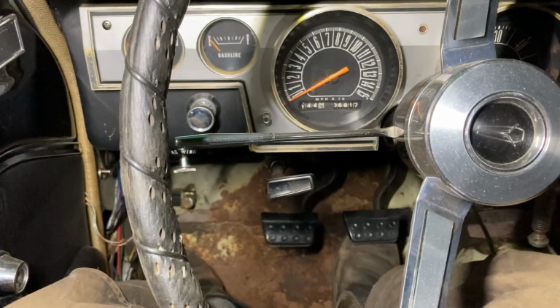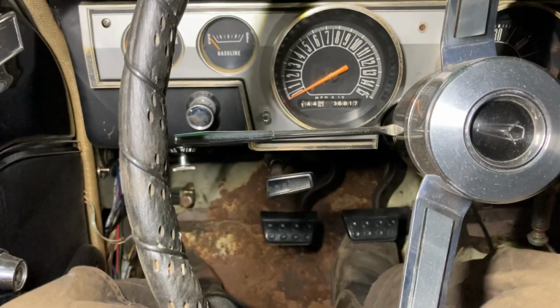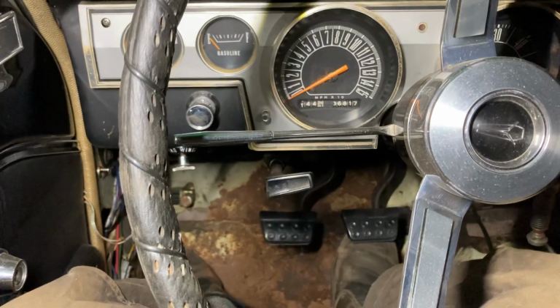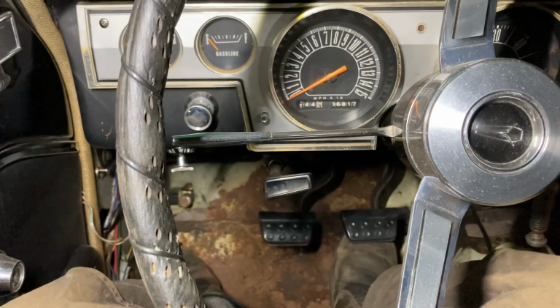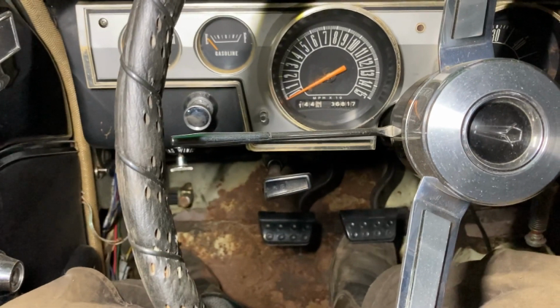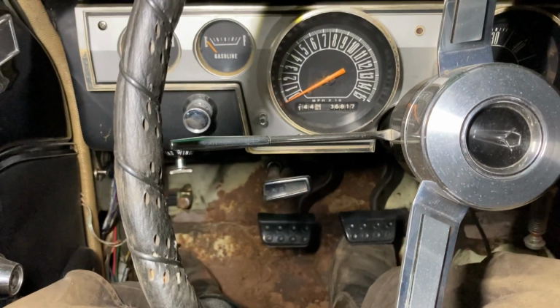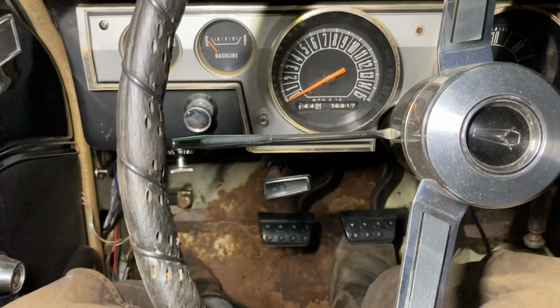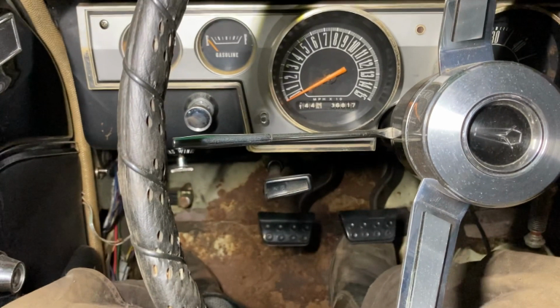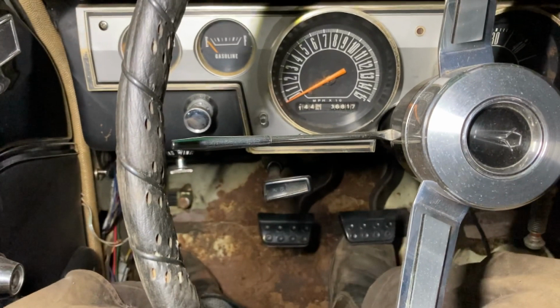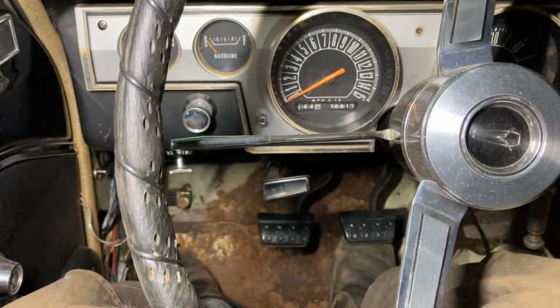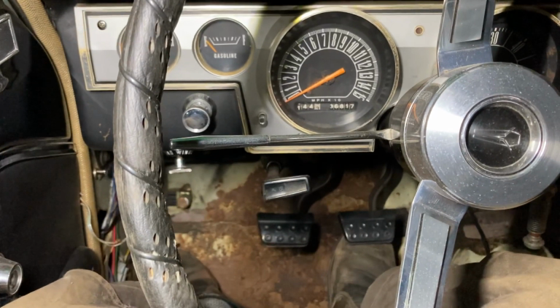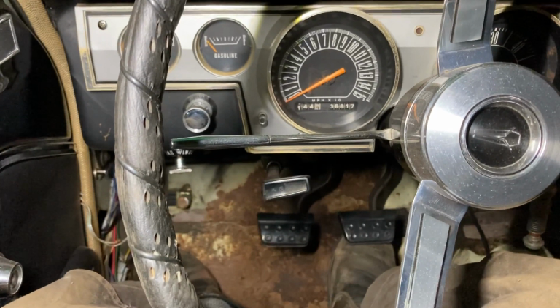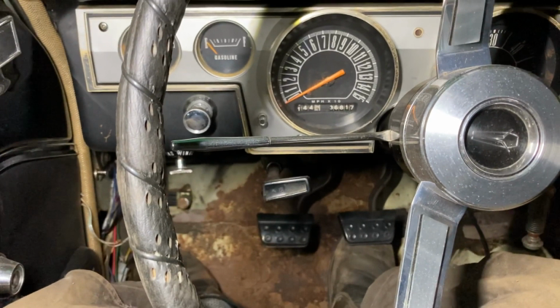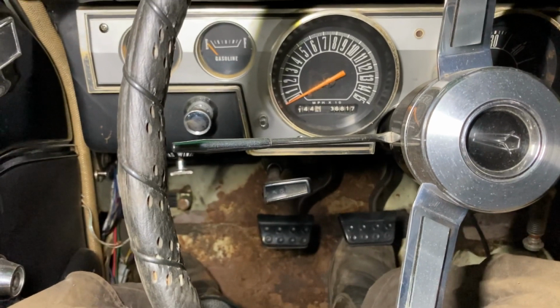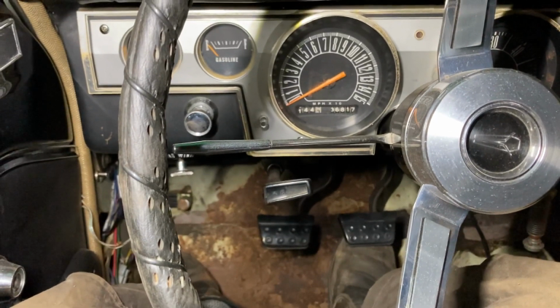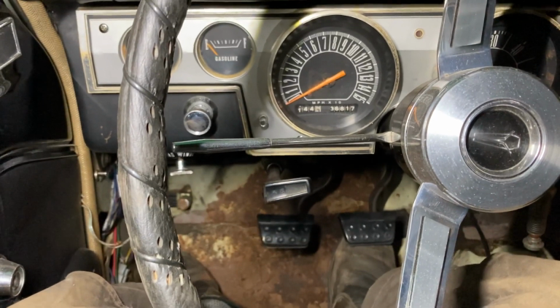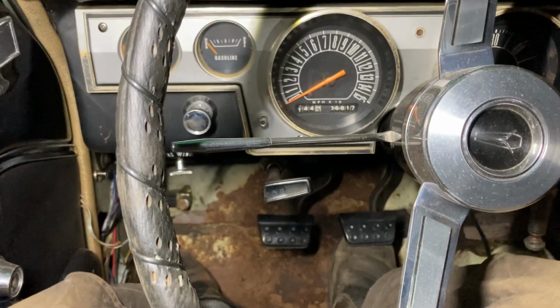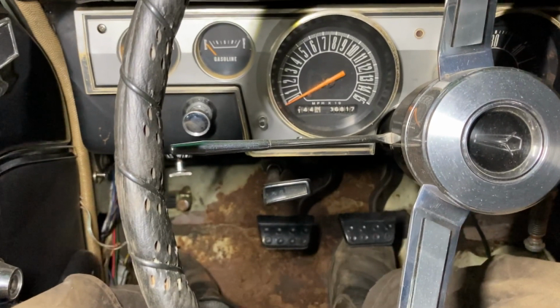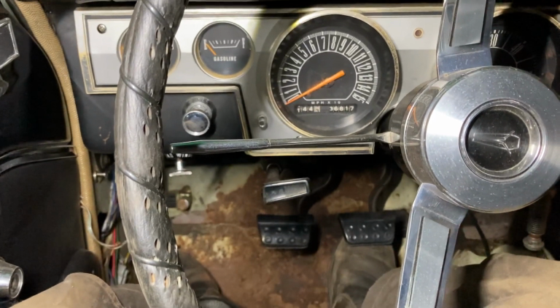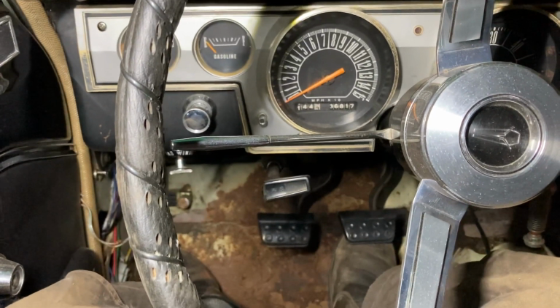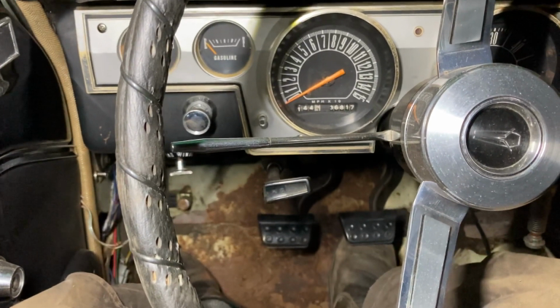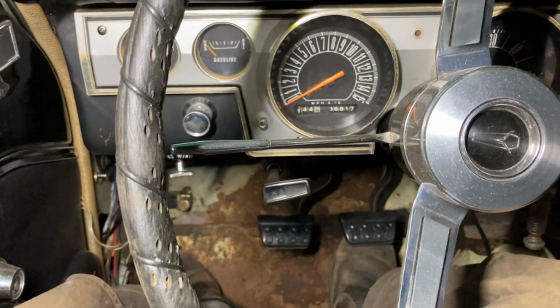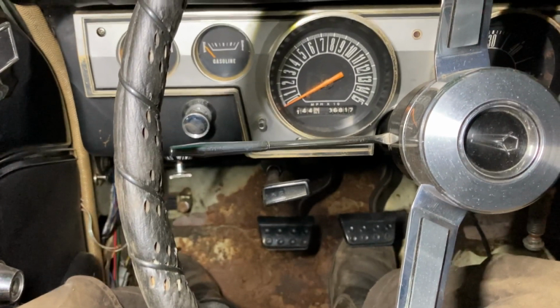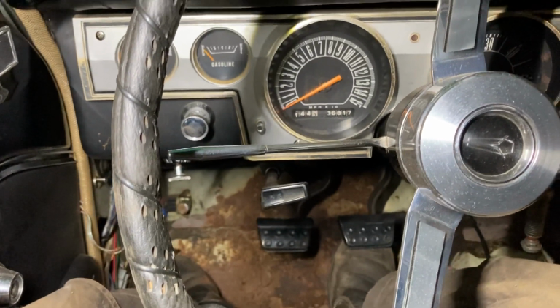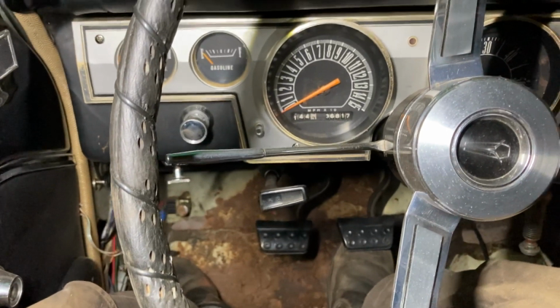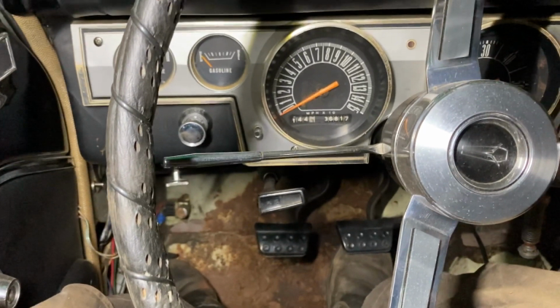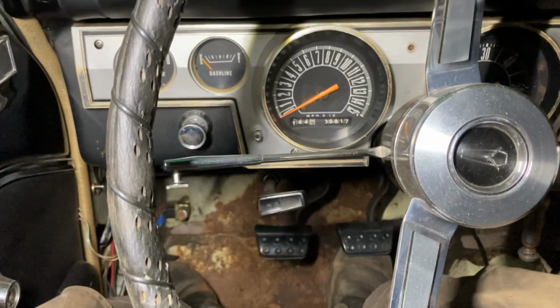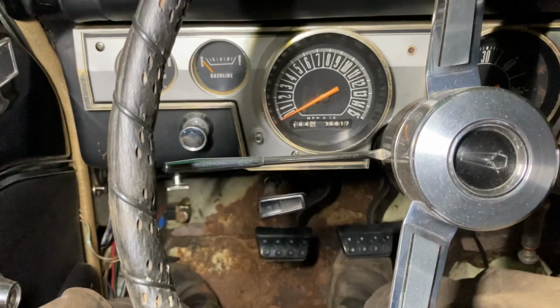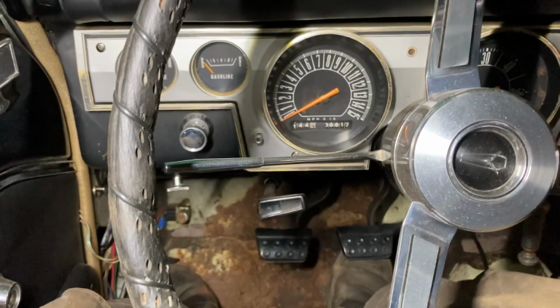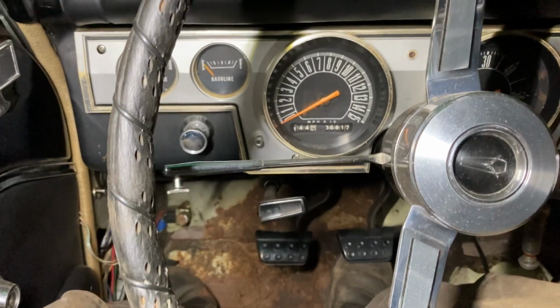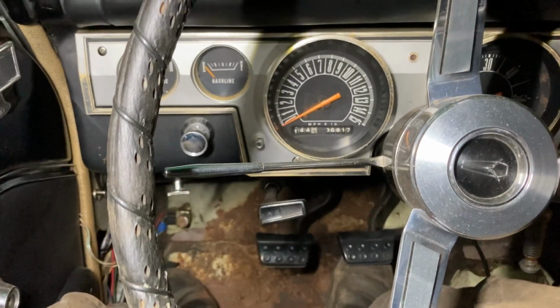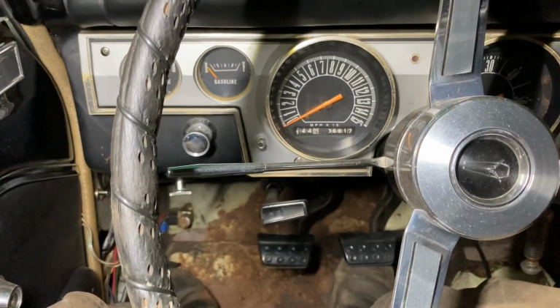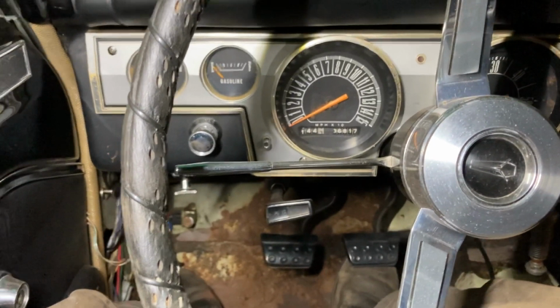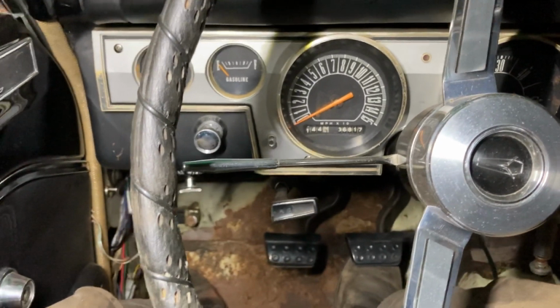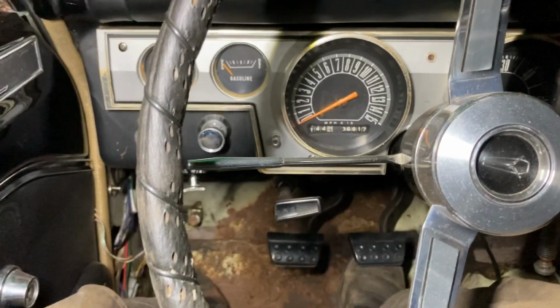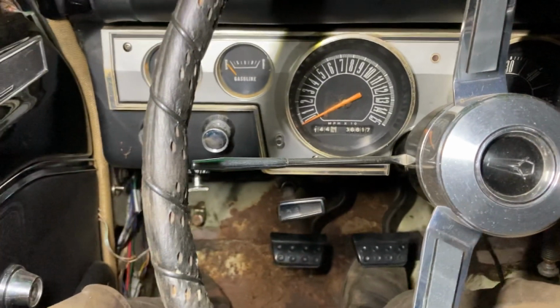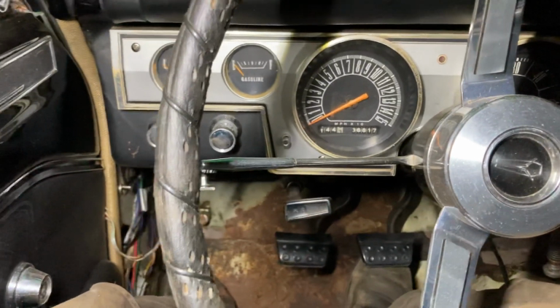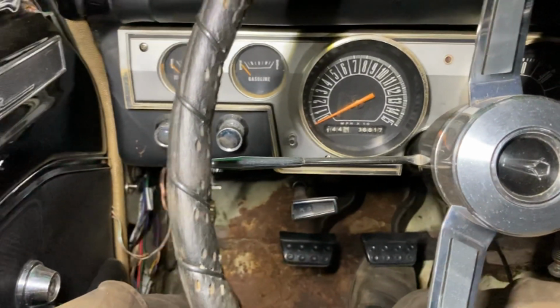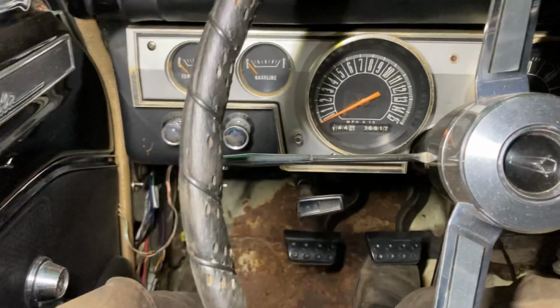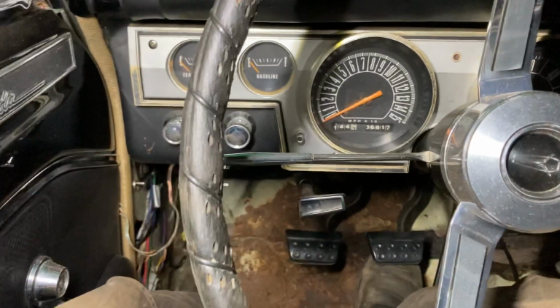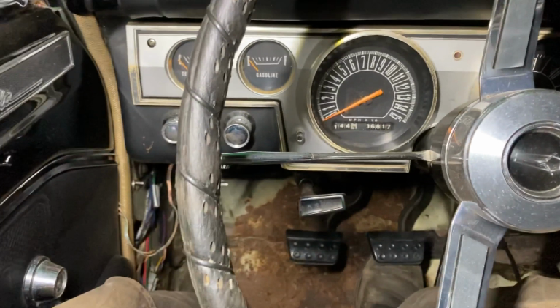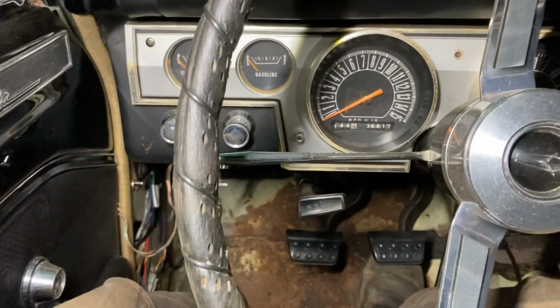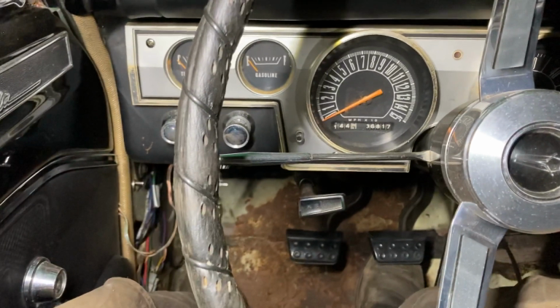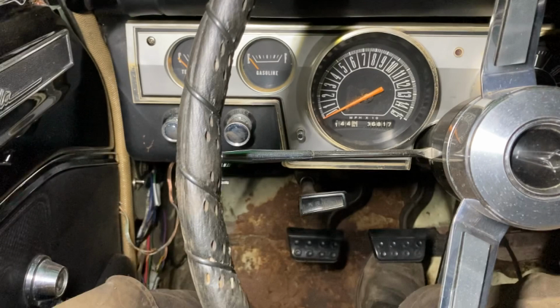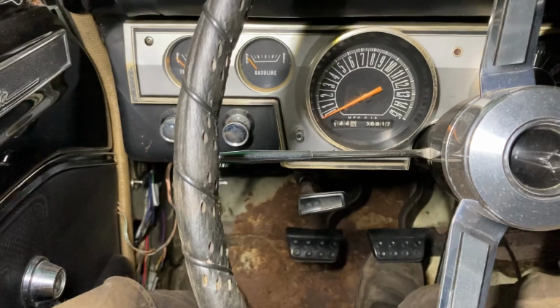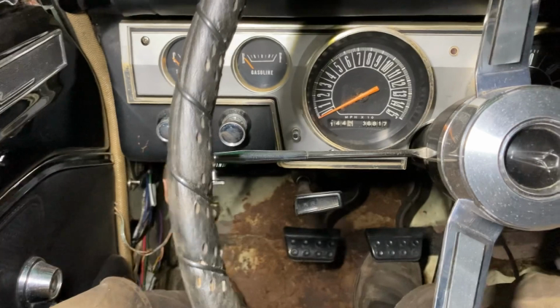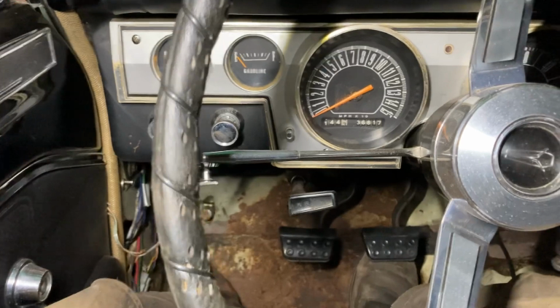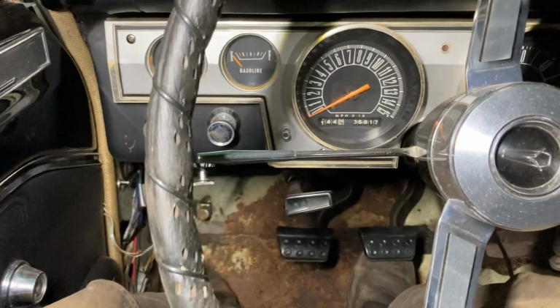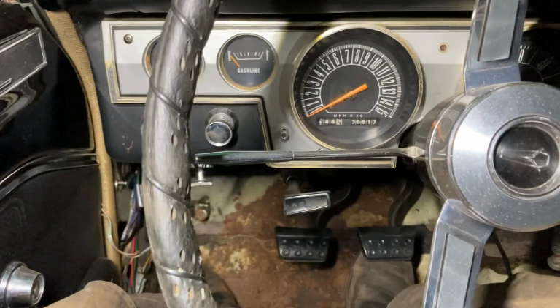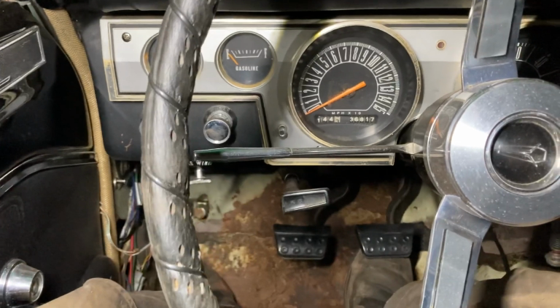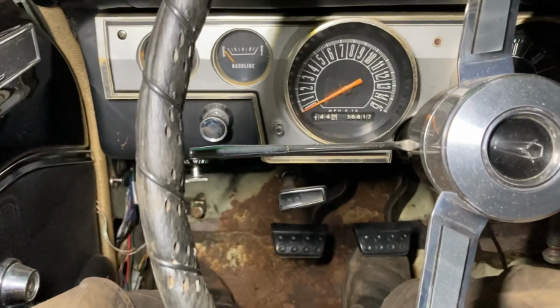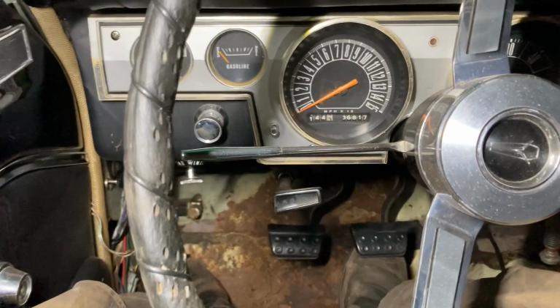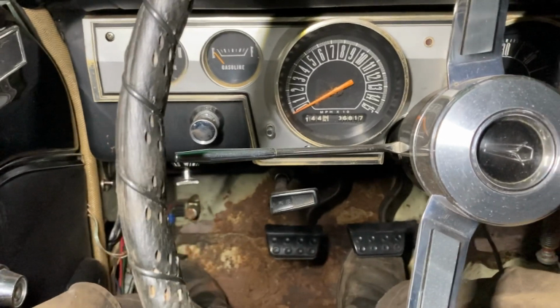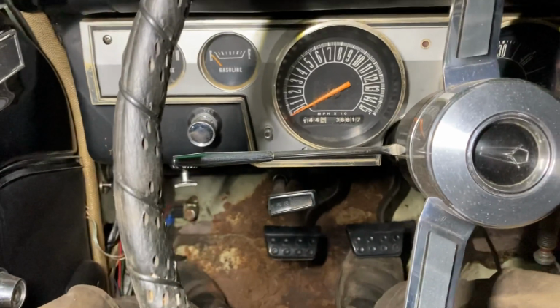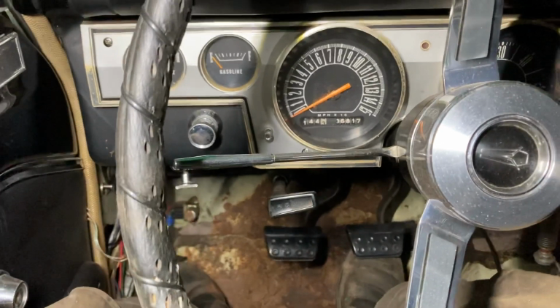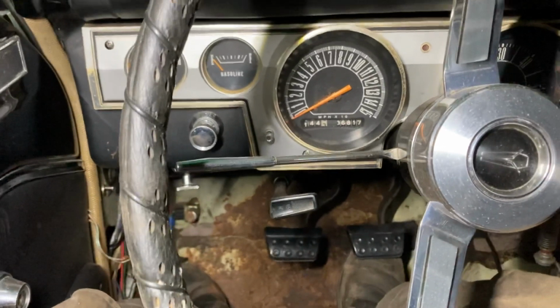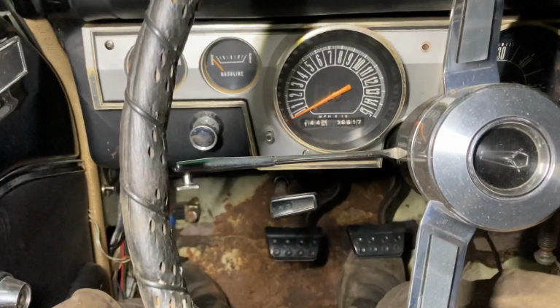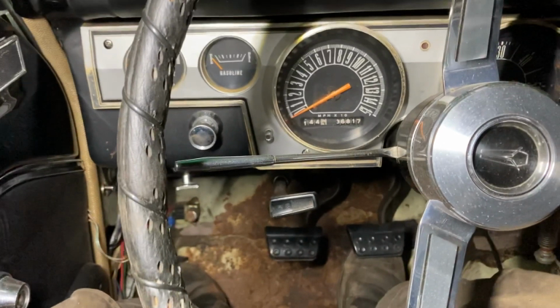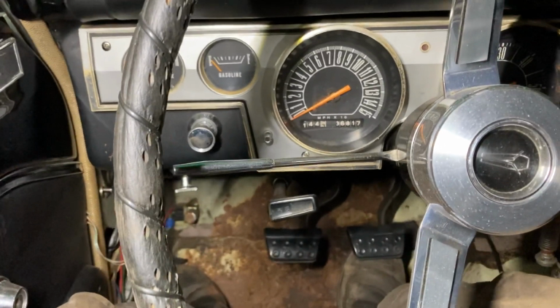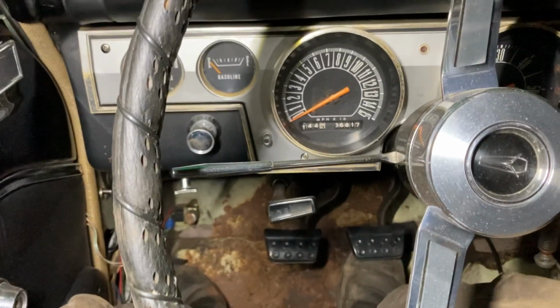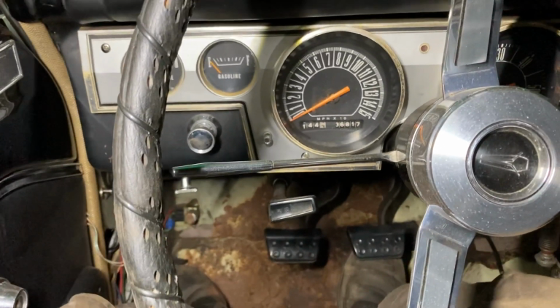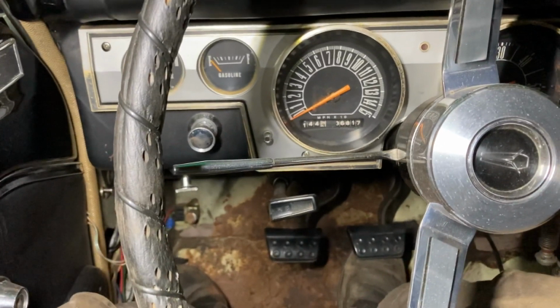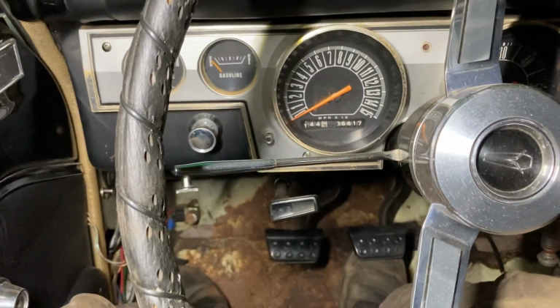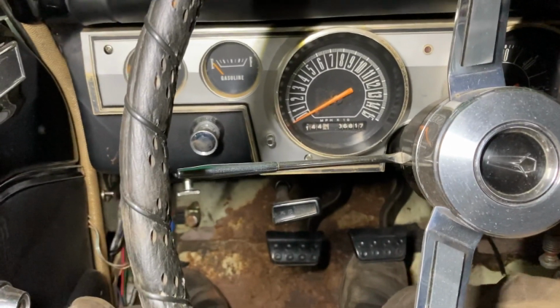Got to reattach the exhaust, the driveline, and she doesn't have her front wheels on yet — she's ready to get them on.